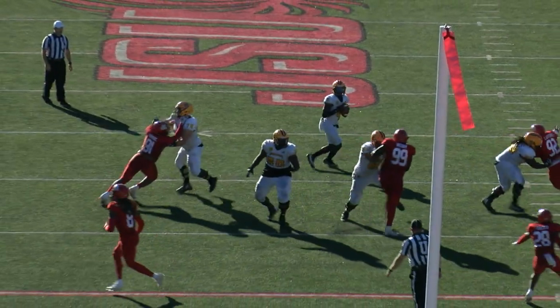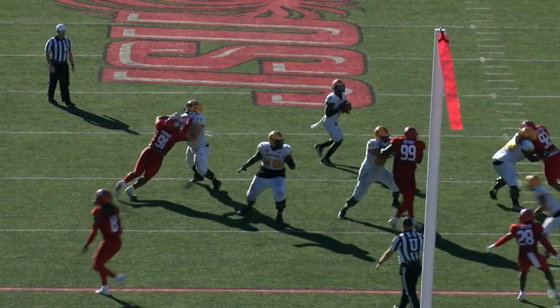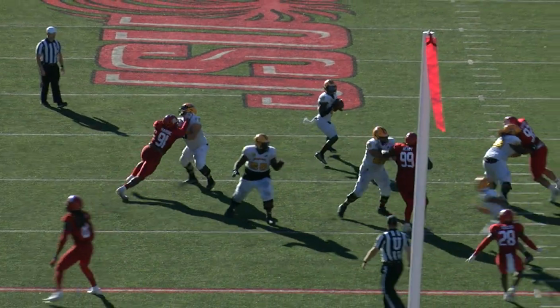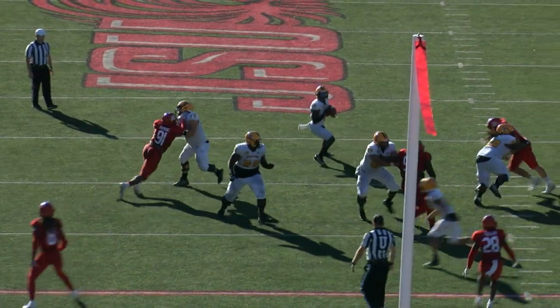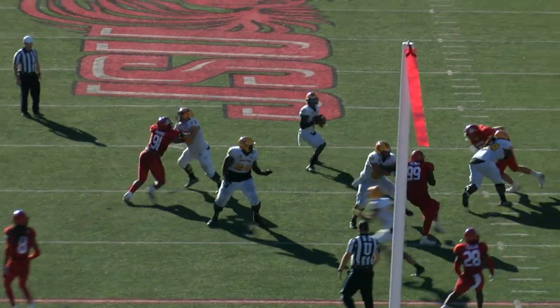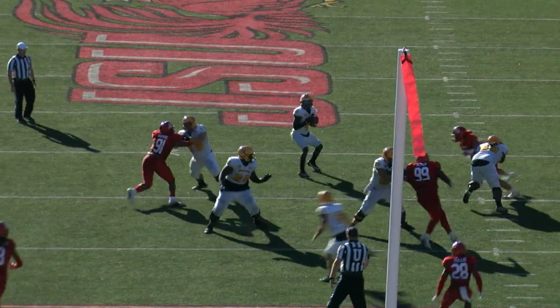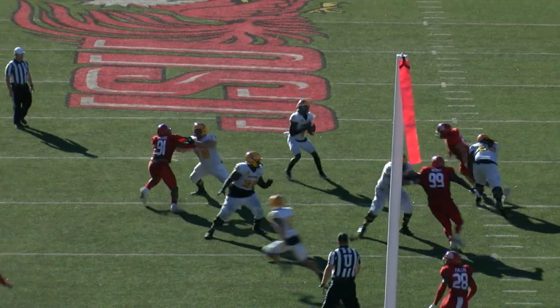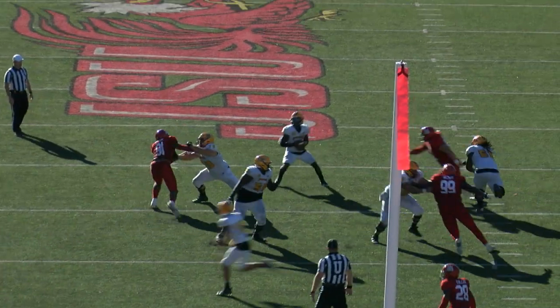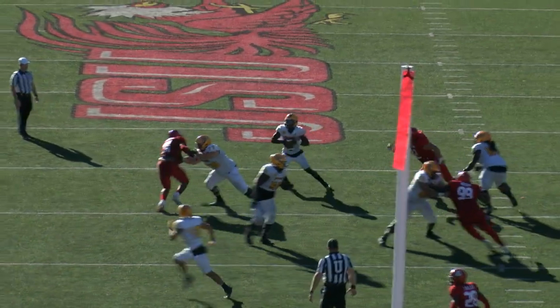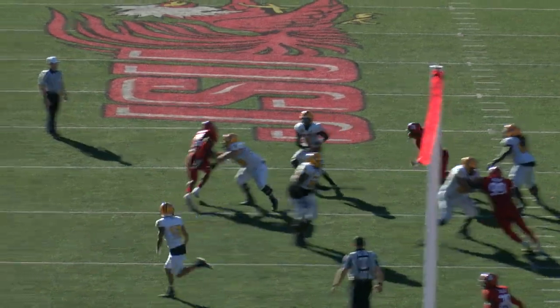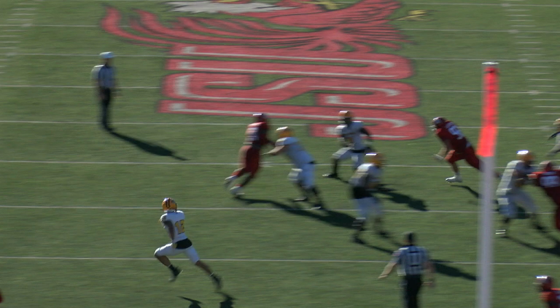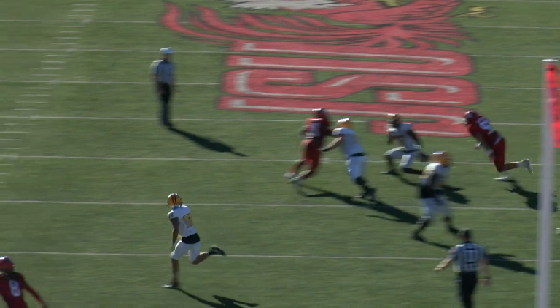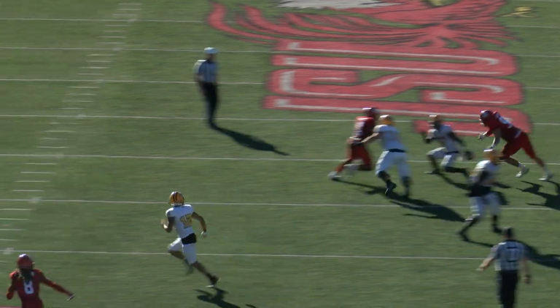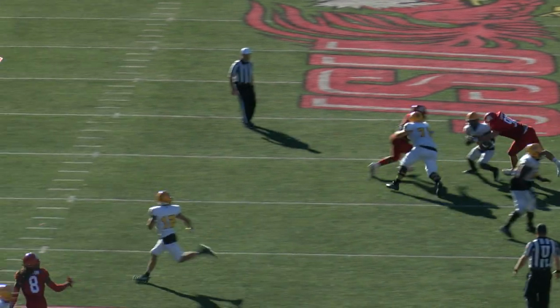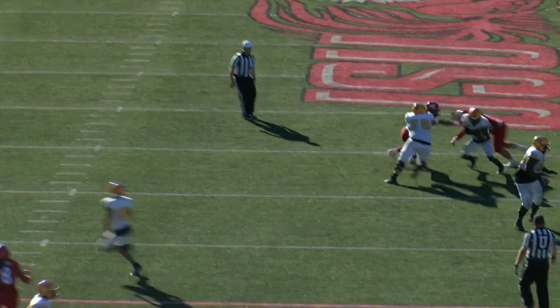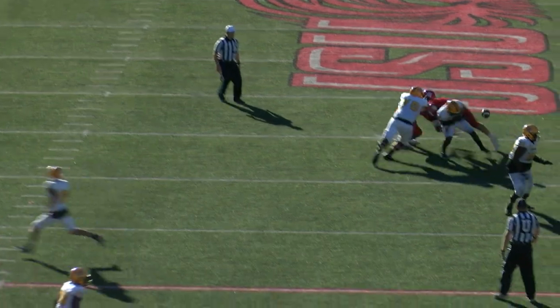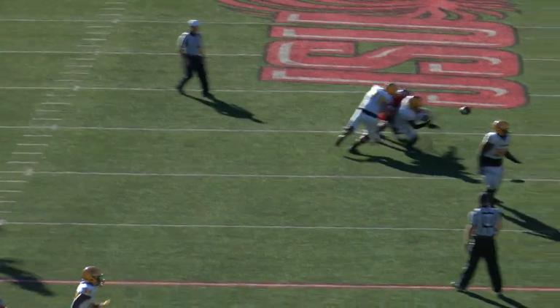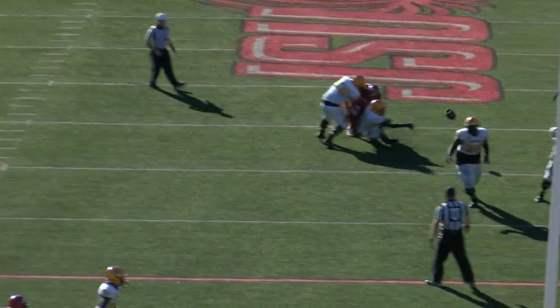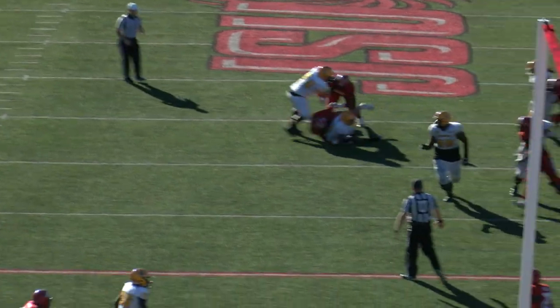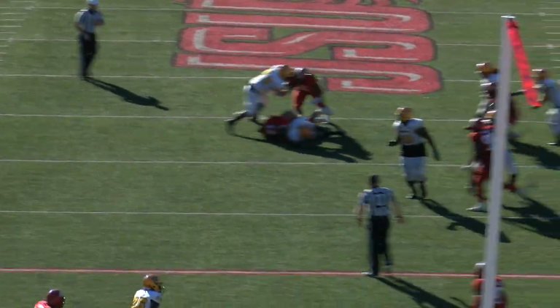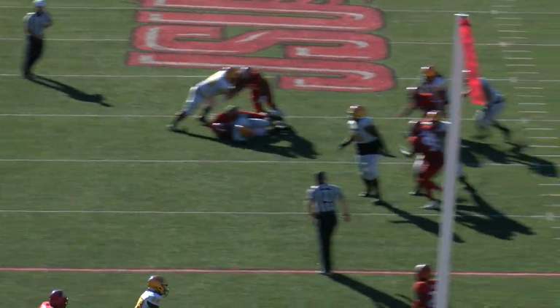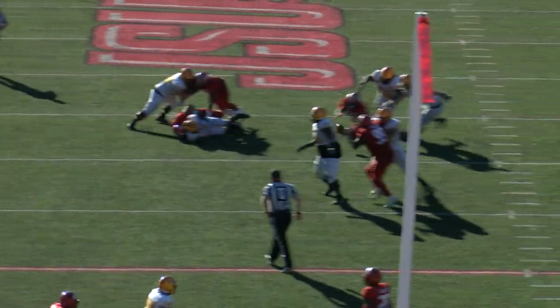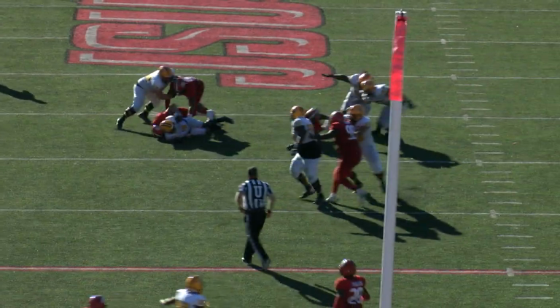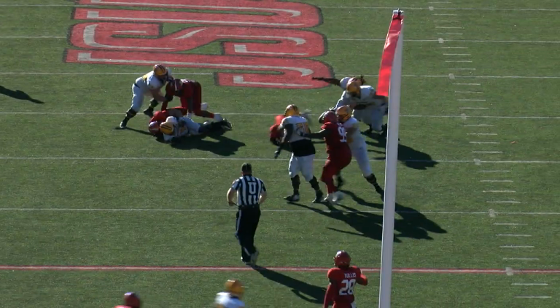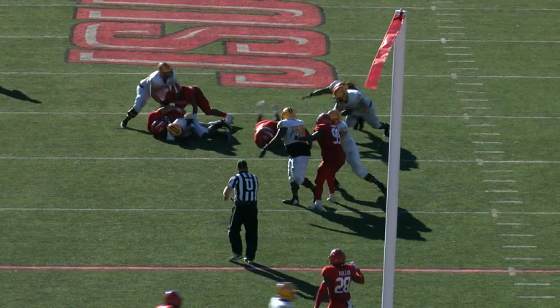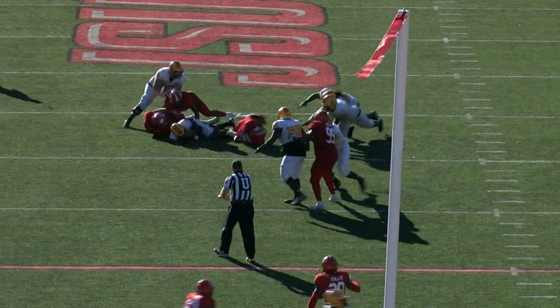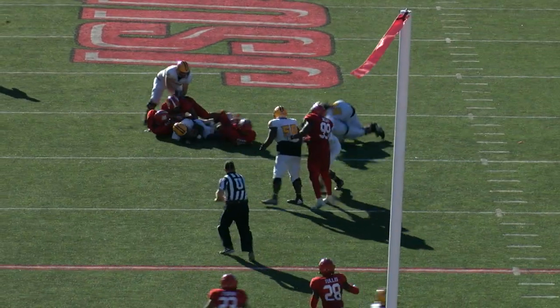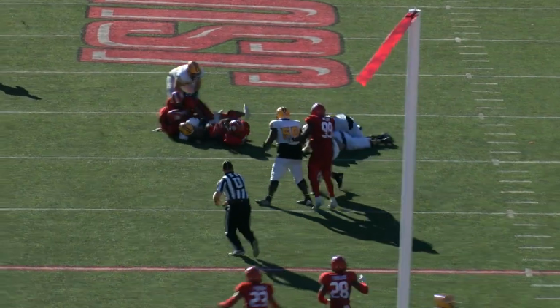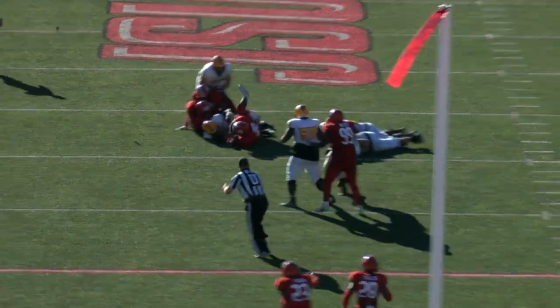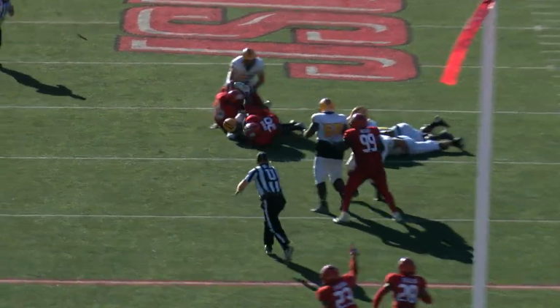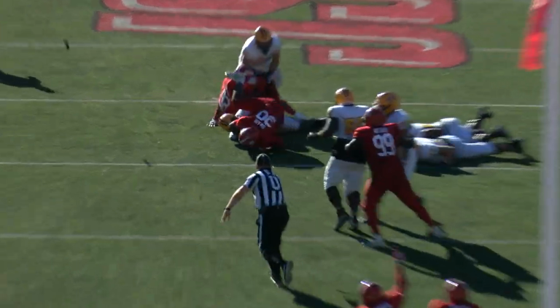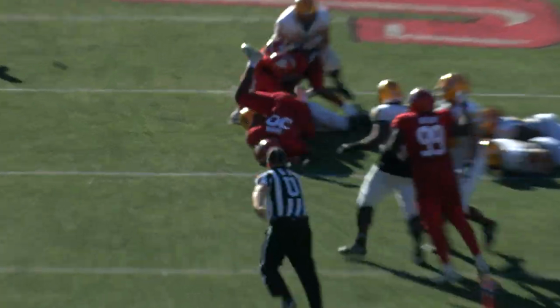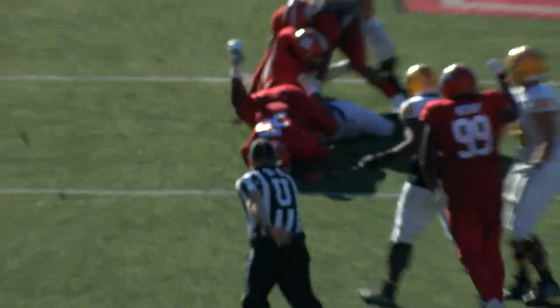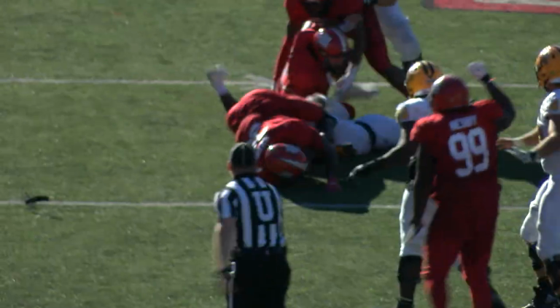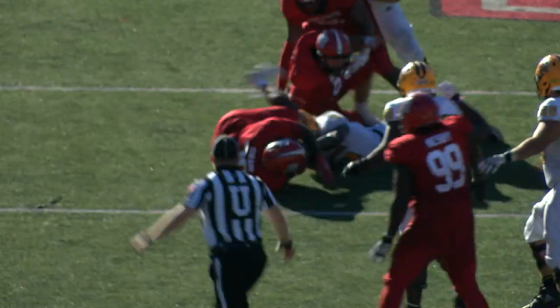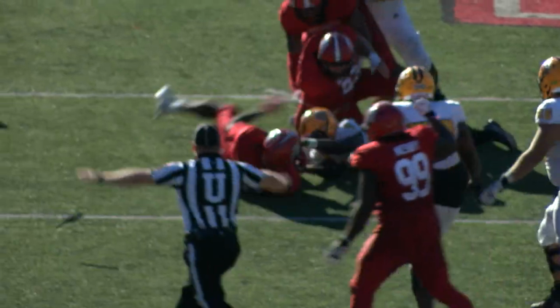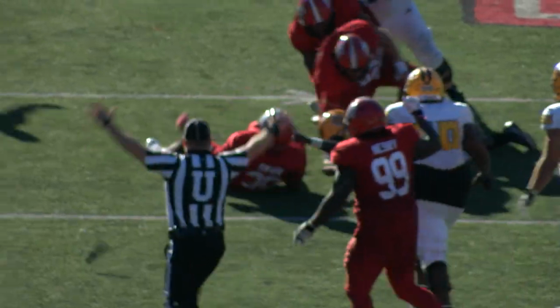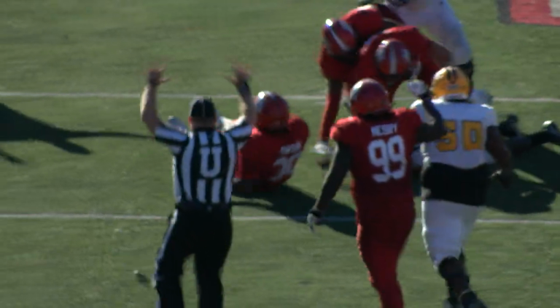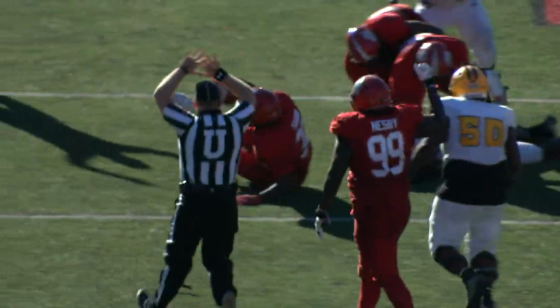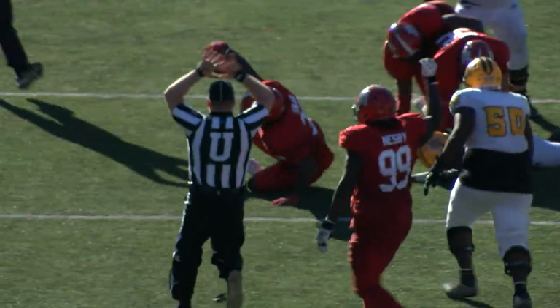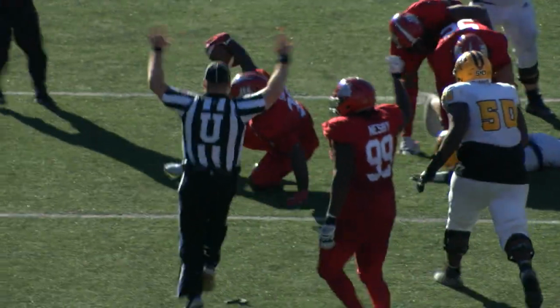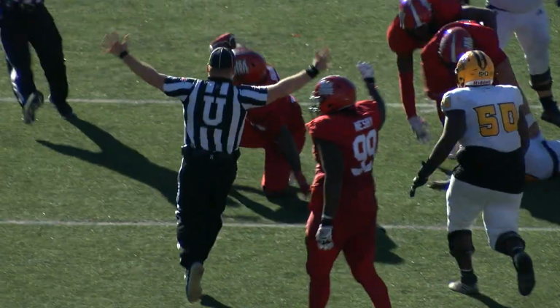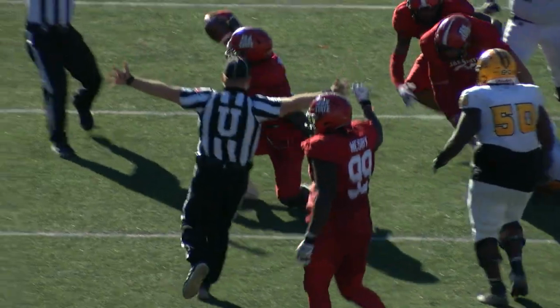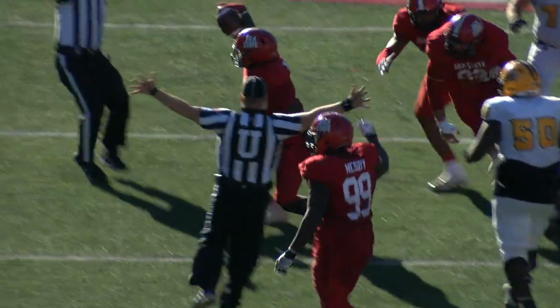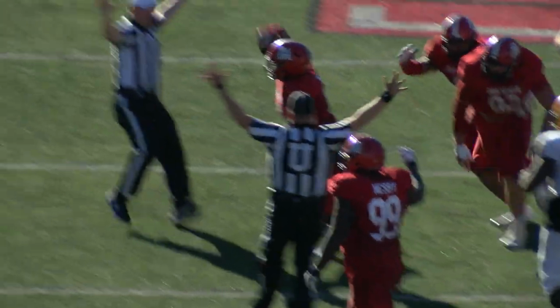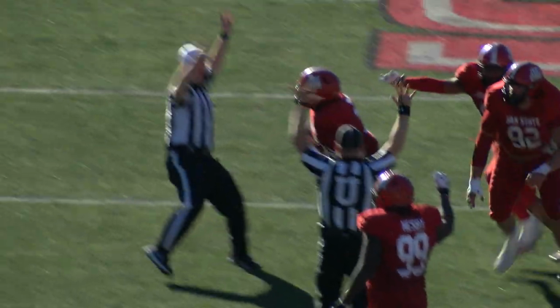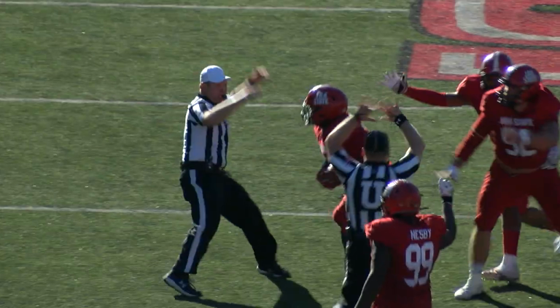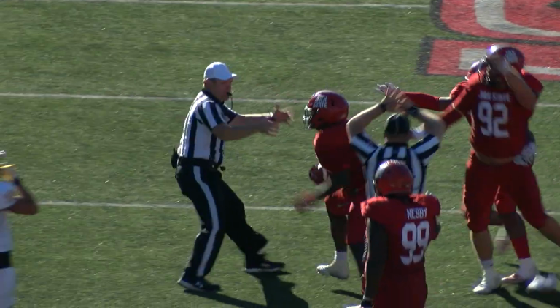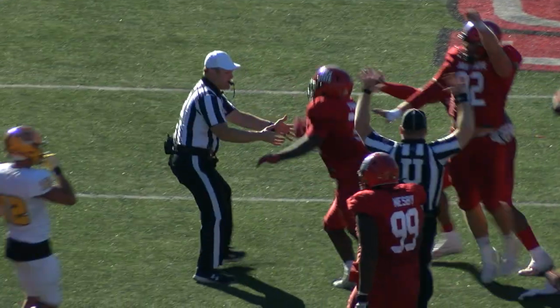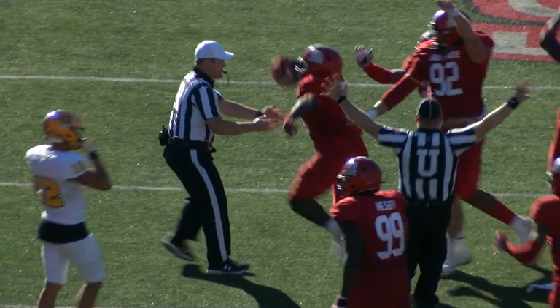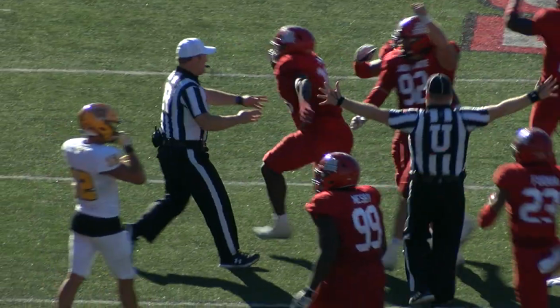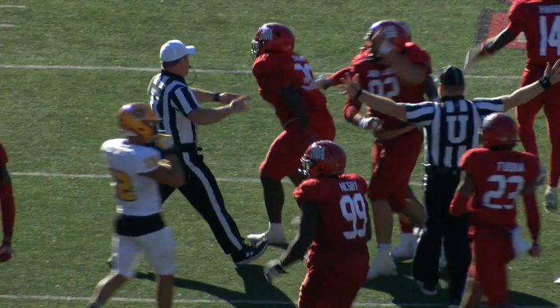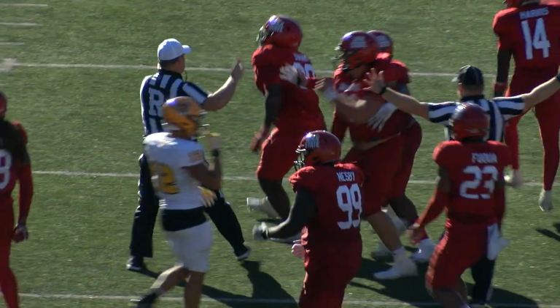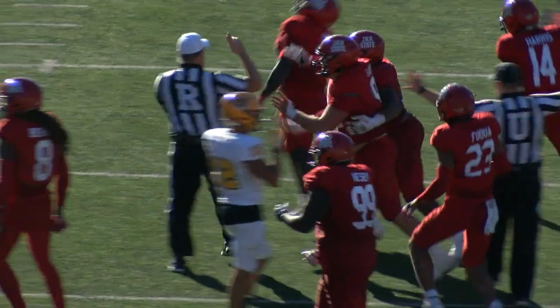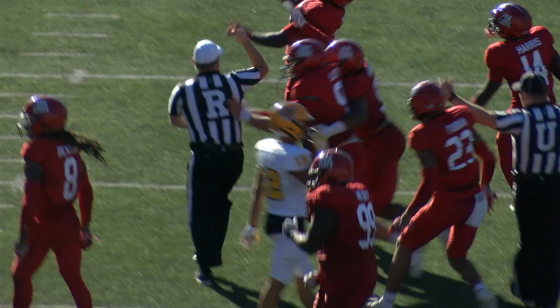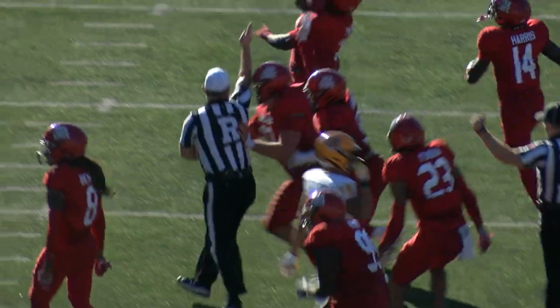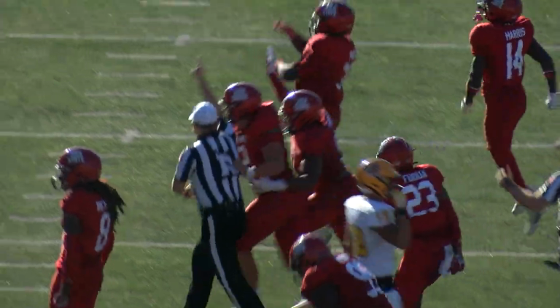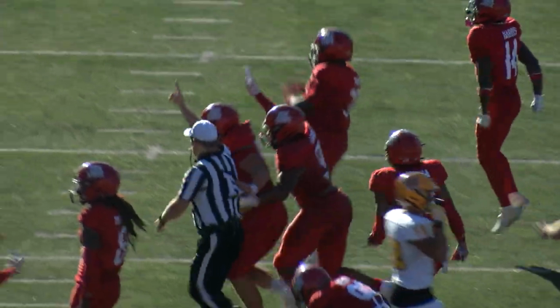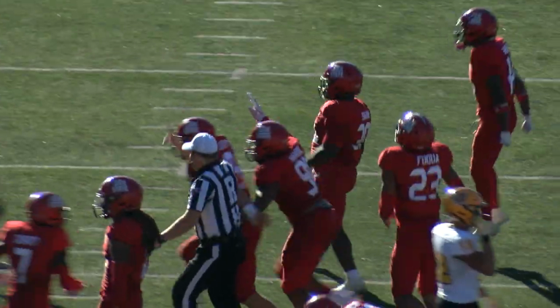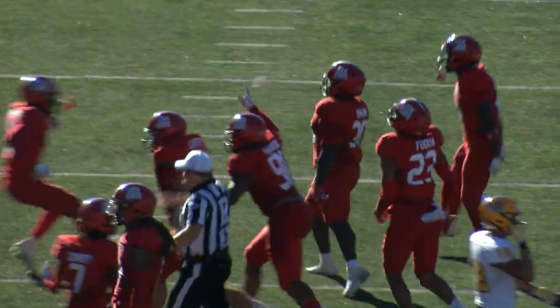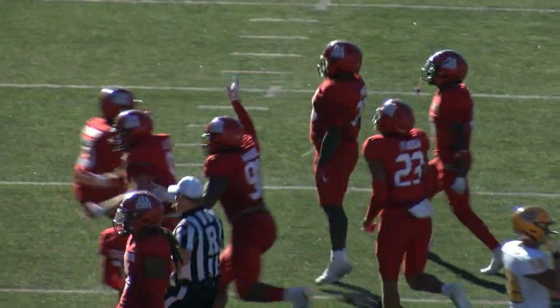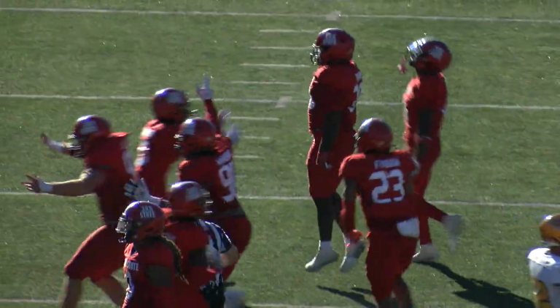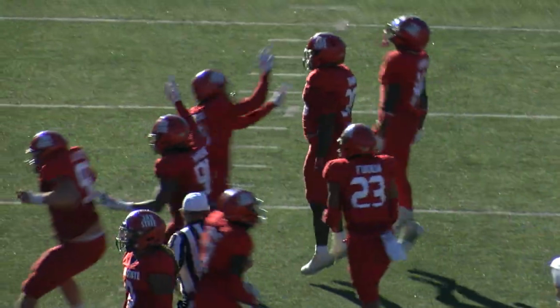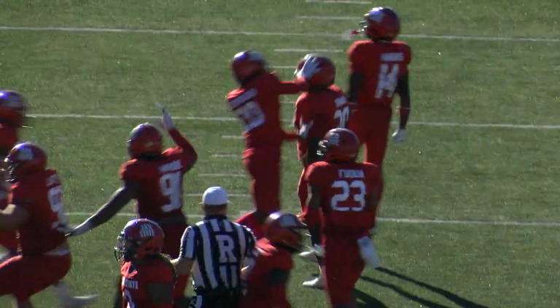Murphy looking to throw on first down — pressure — he loses the football. Jay Rocks, Wayne recovers, and the ball game is over.